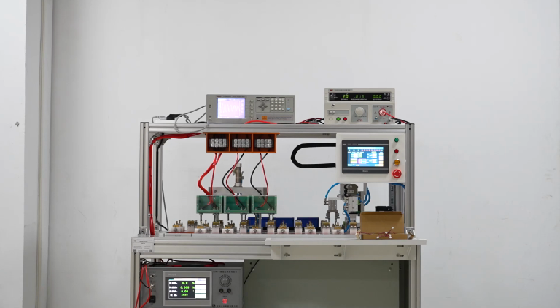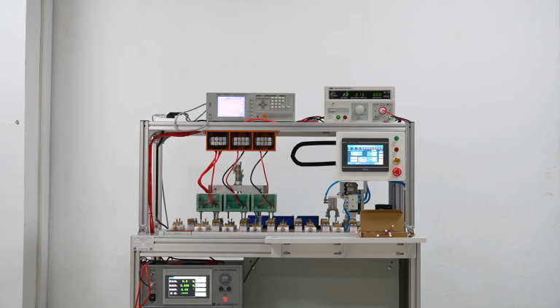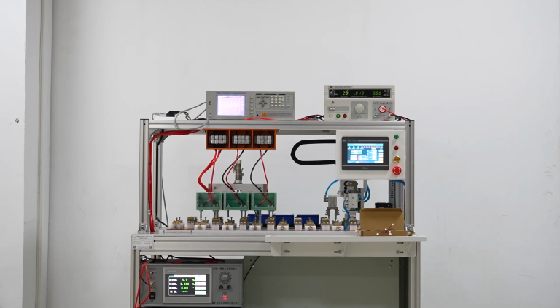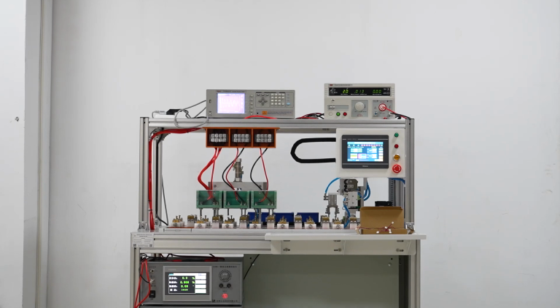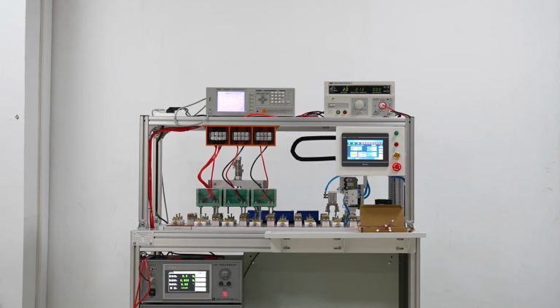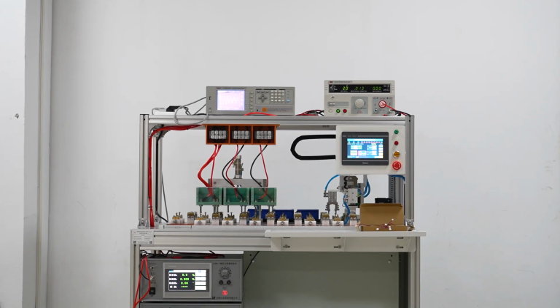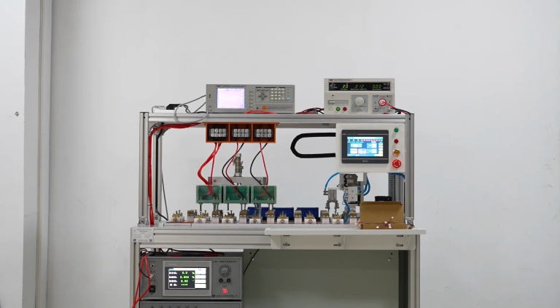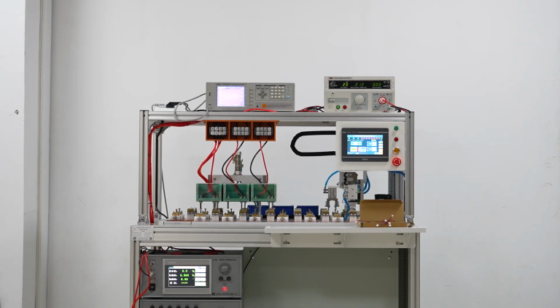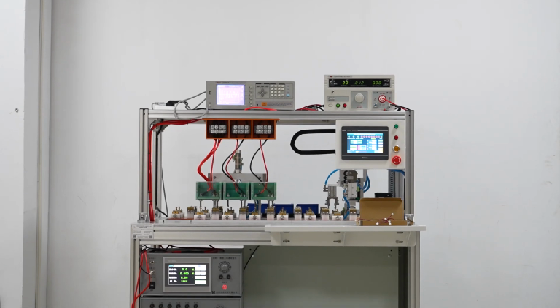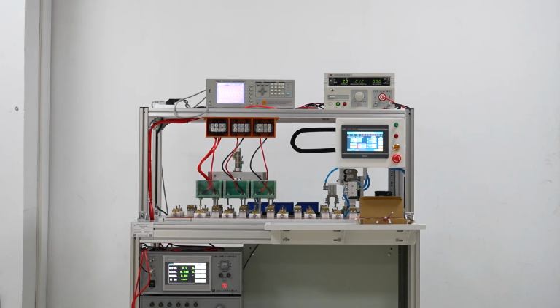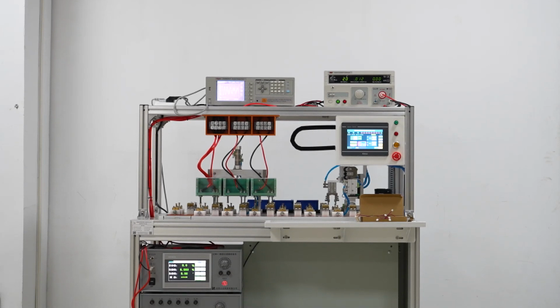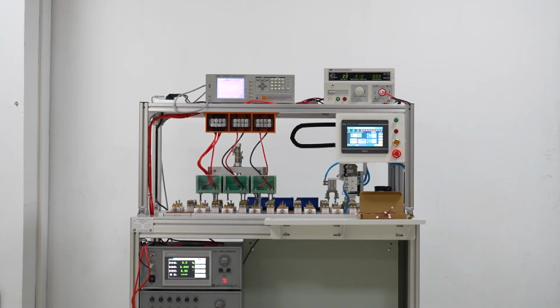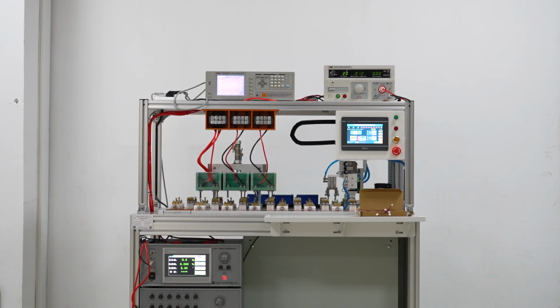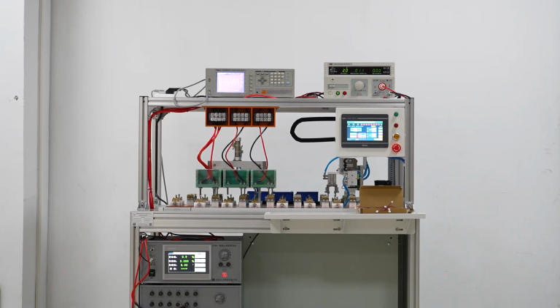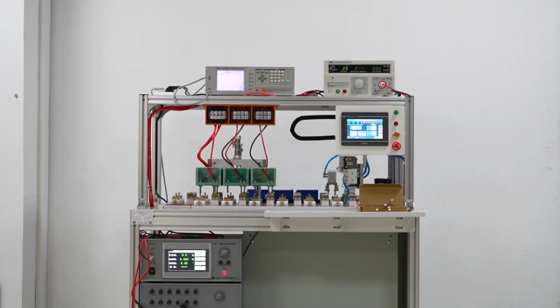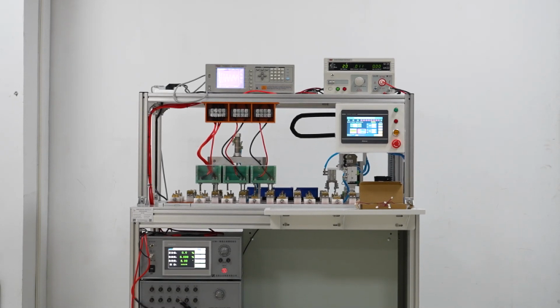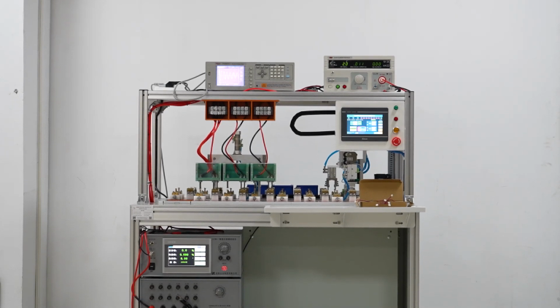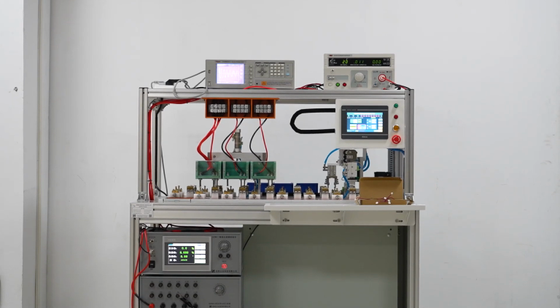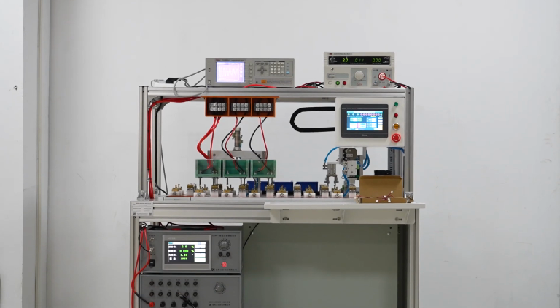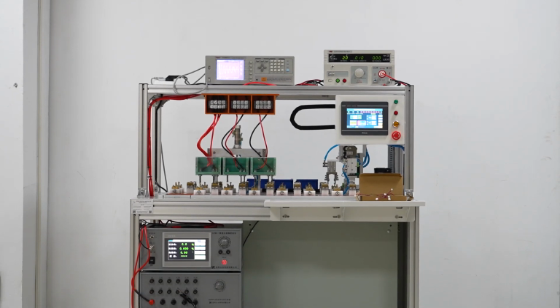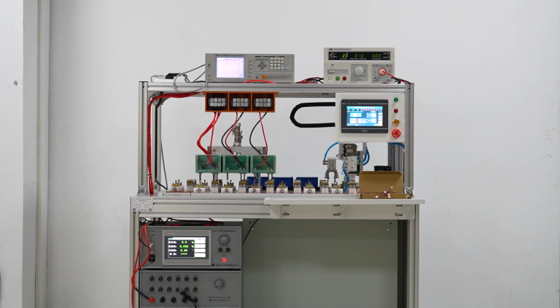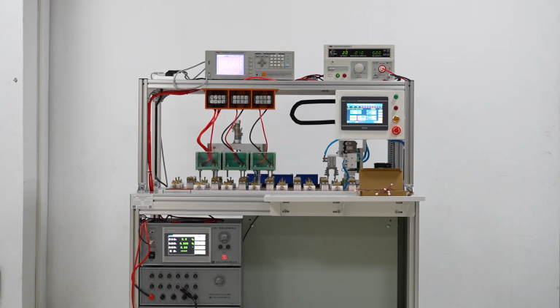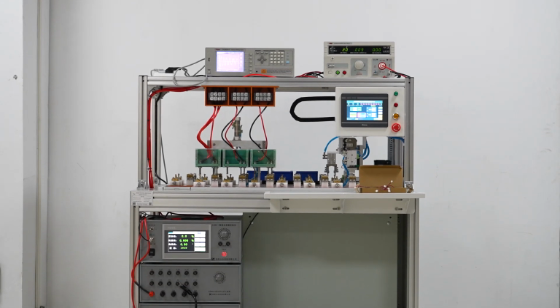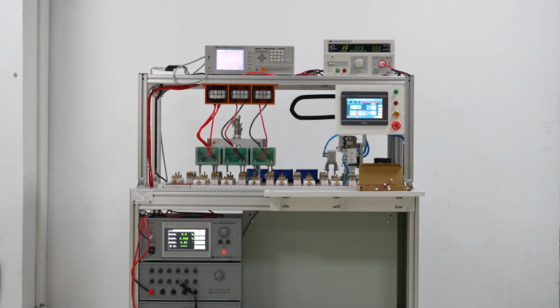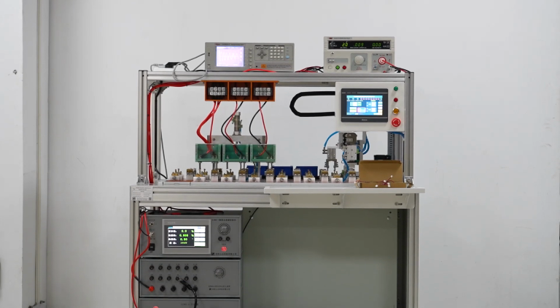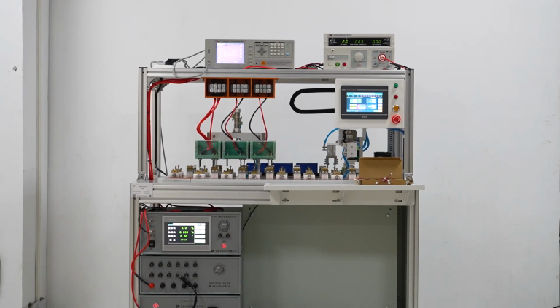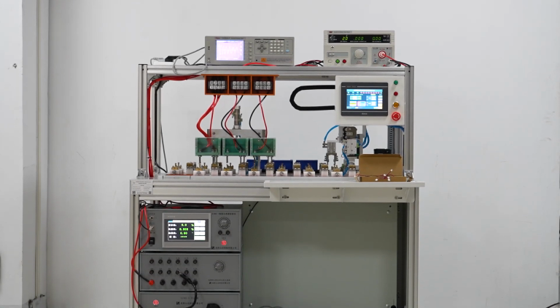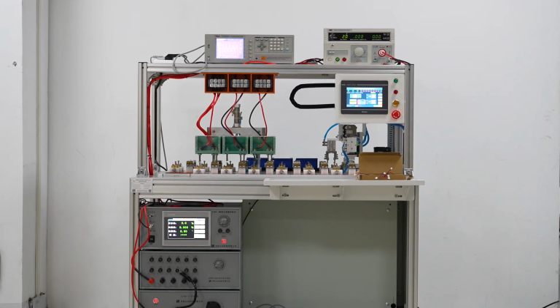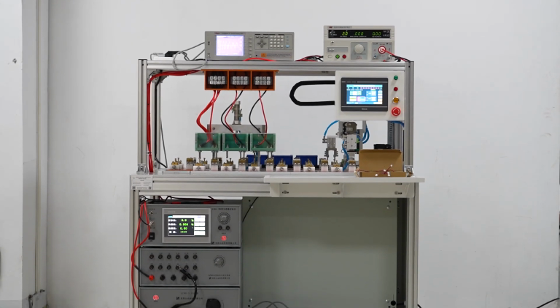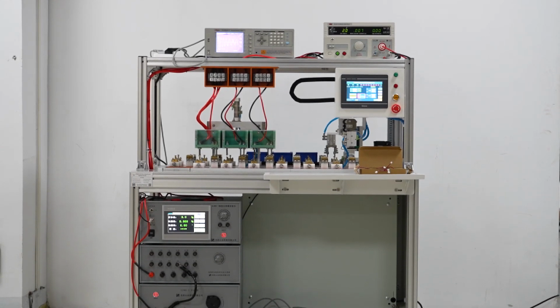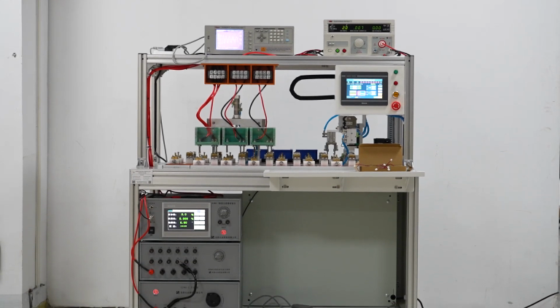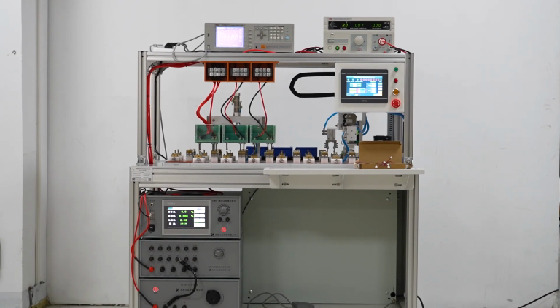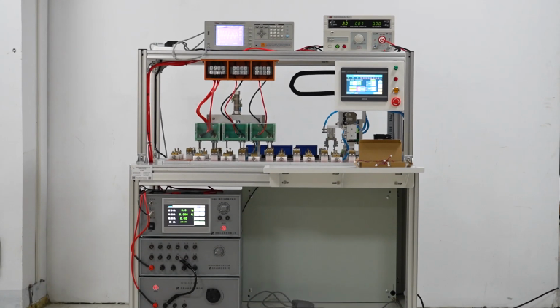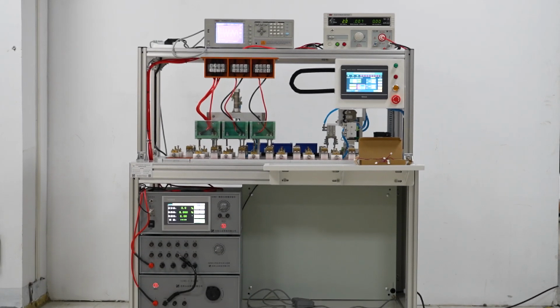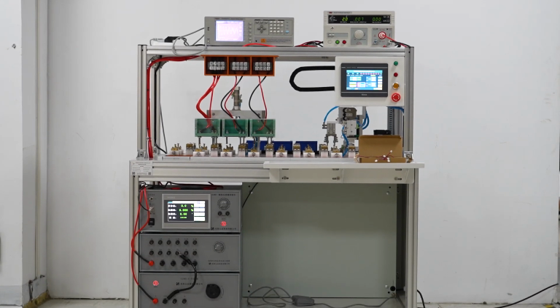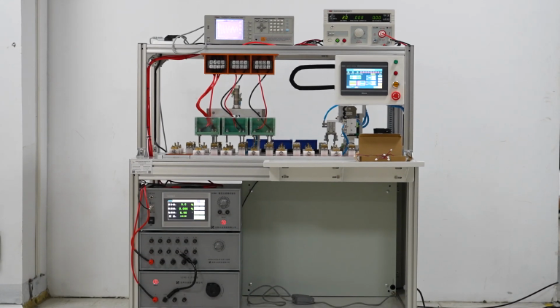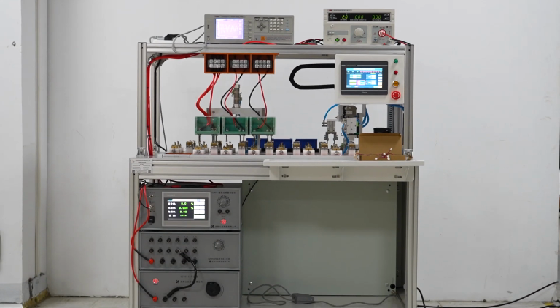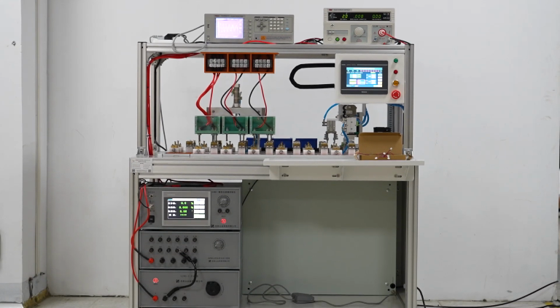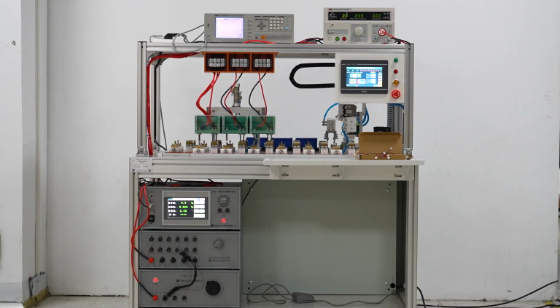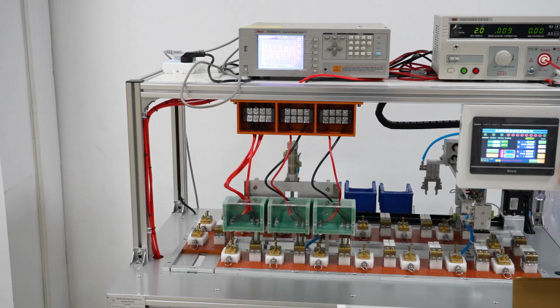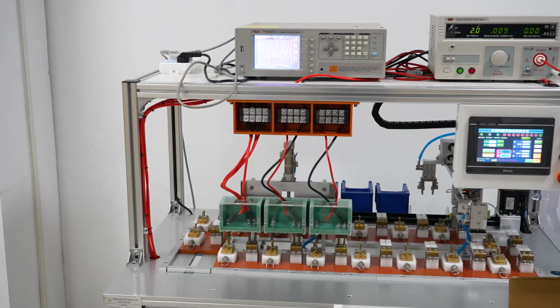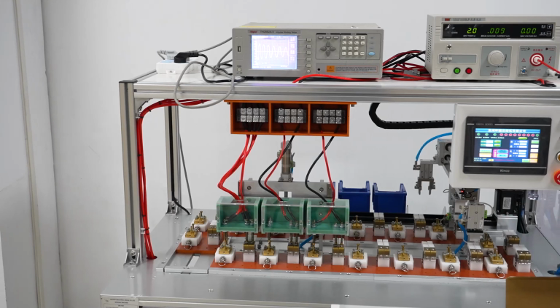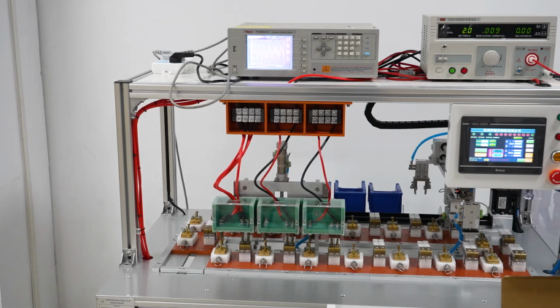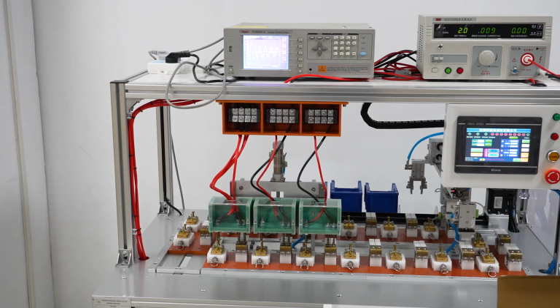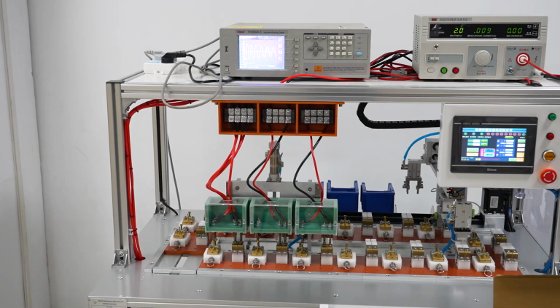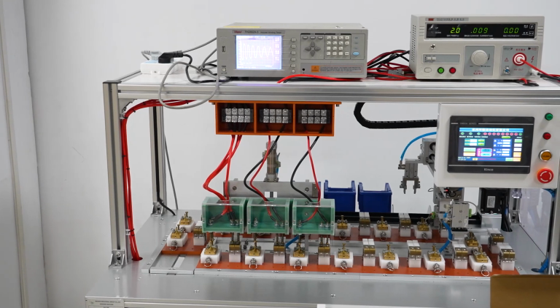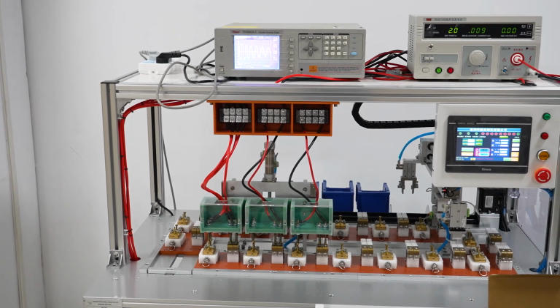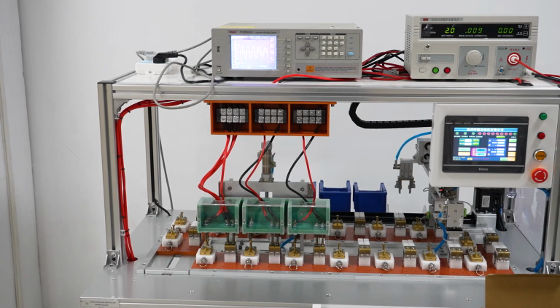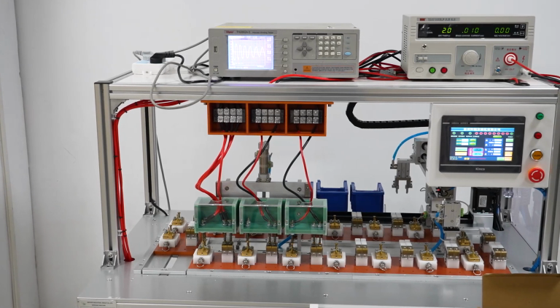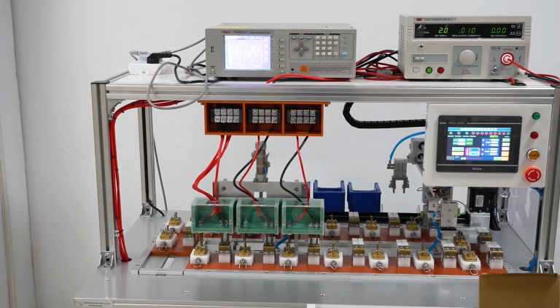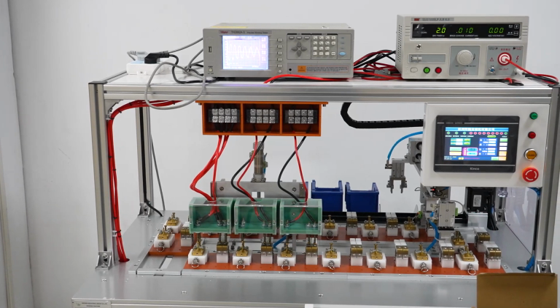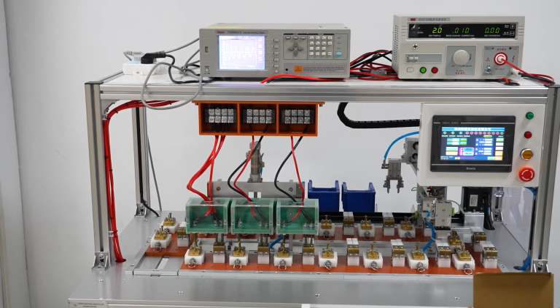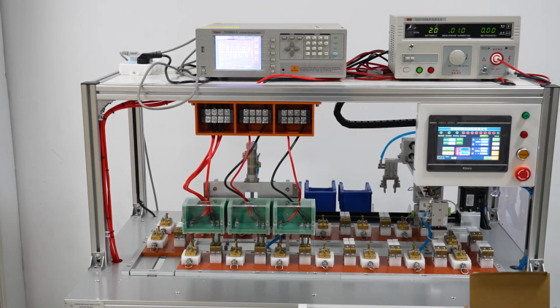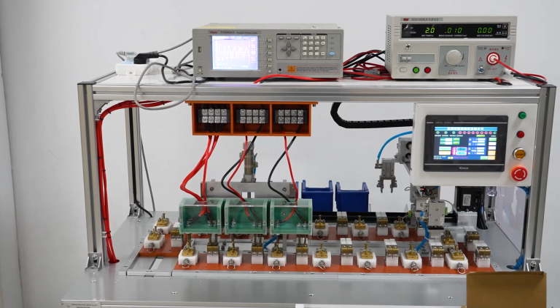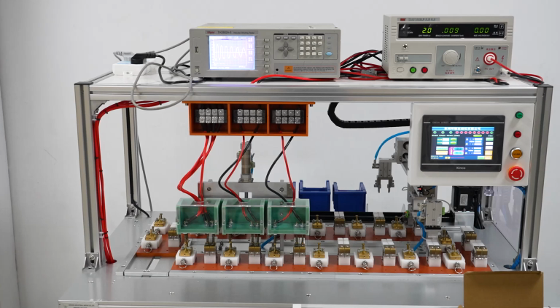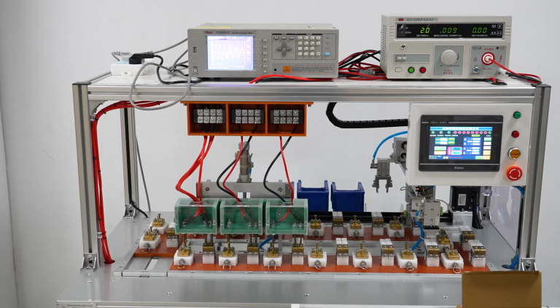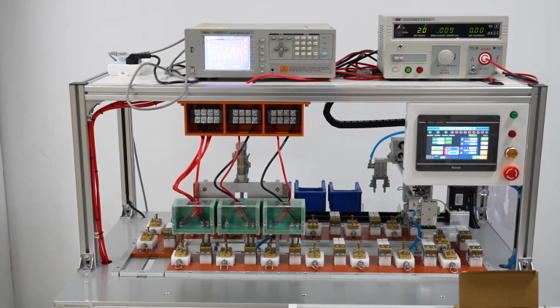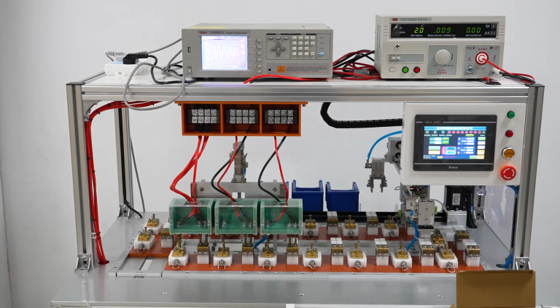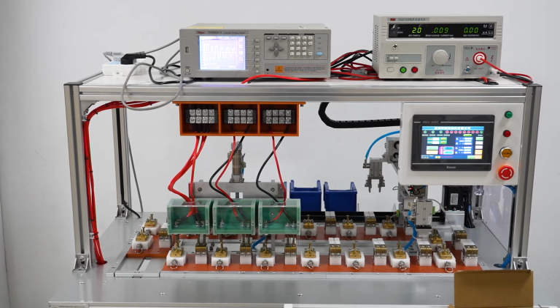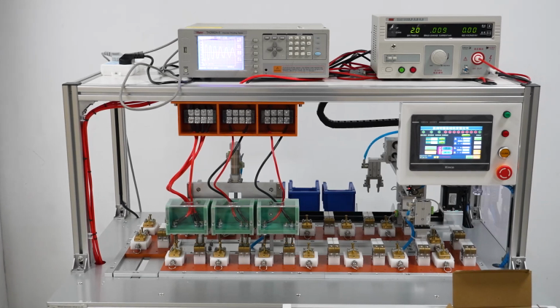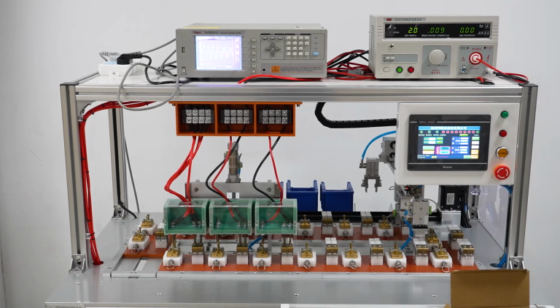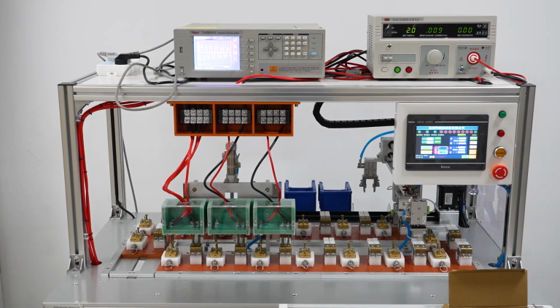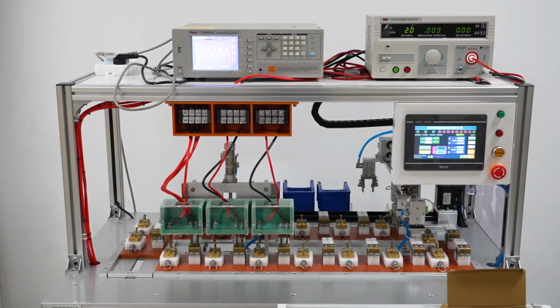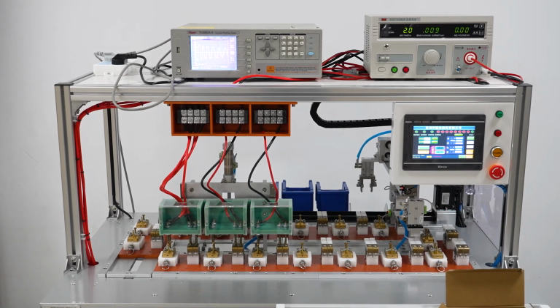The automatic transformer testing machine adopts PLC control and can be customized according to the needs of customers.